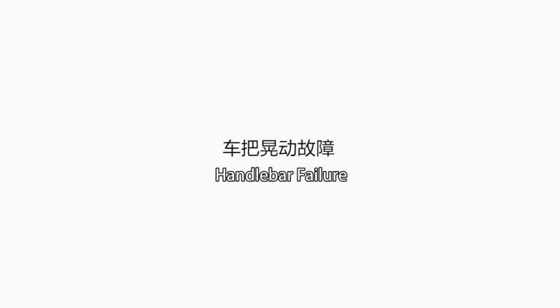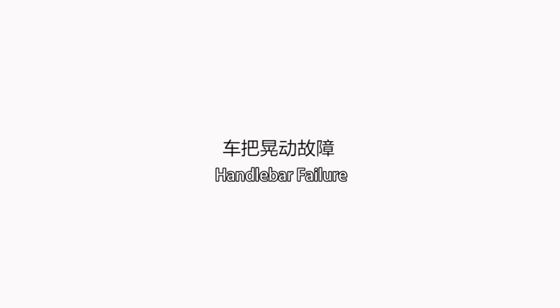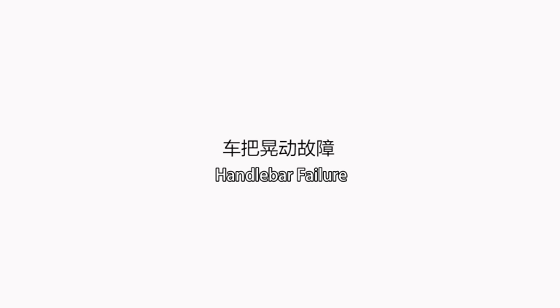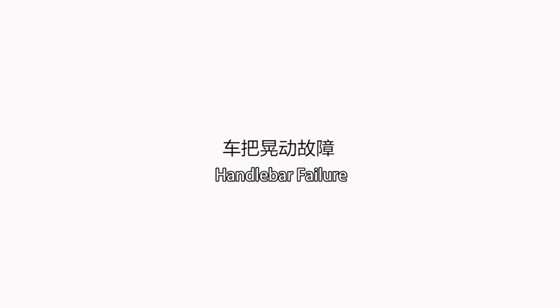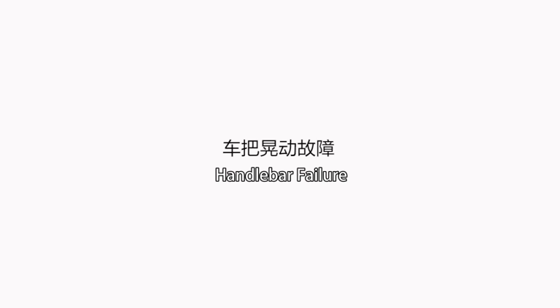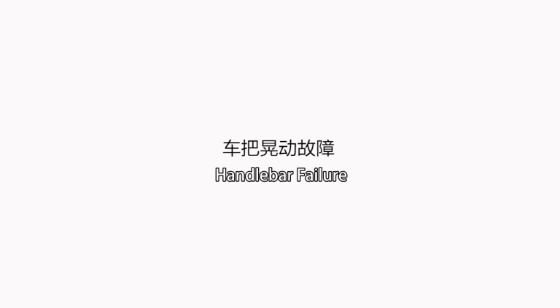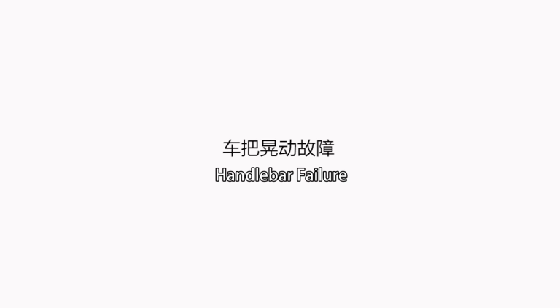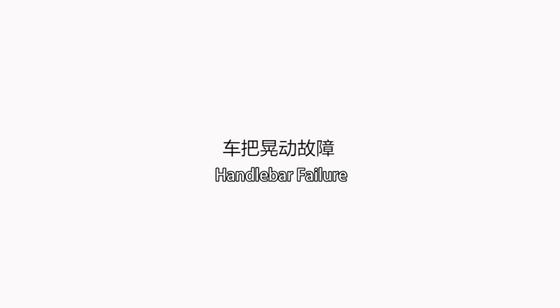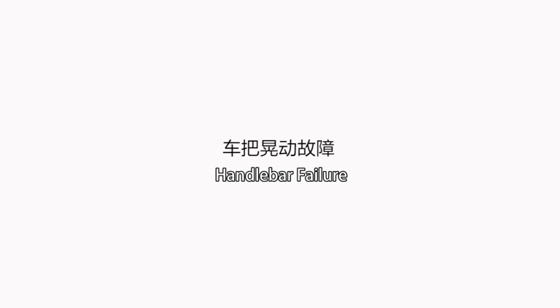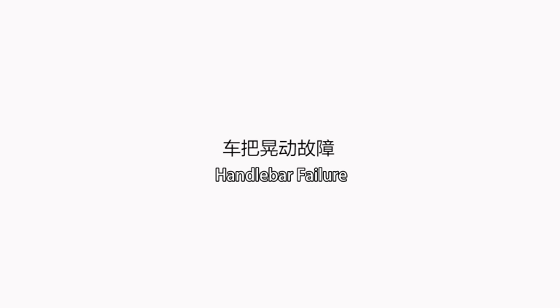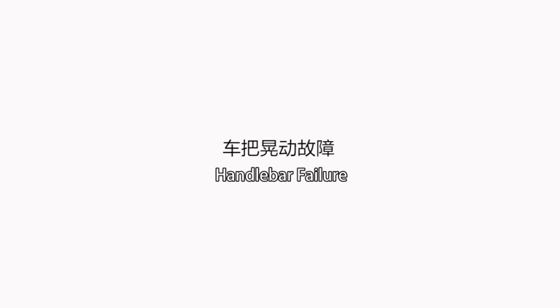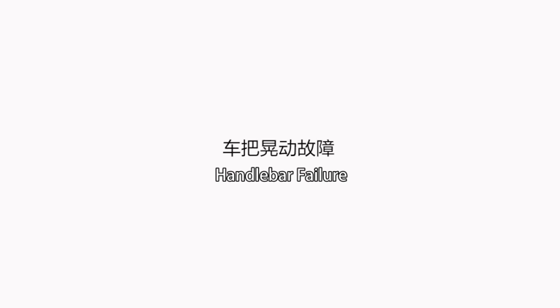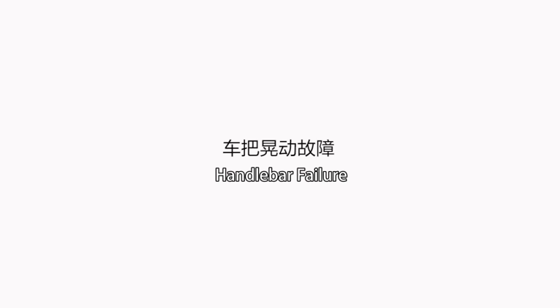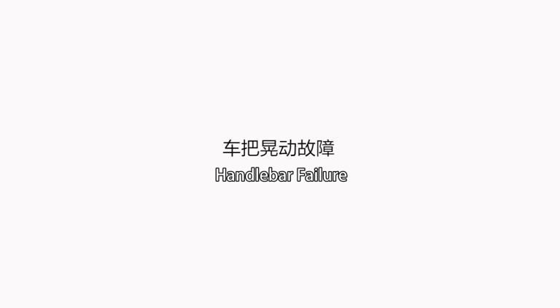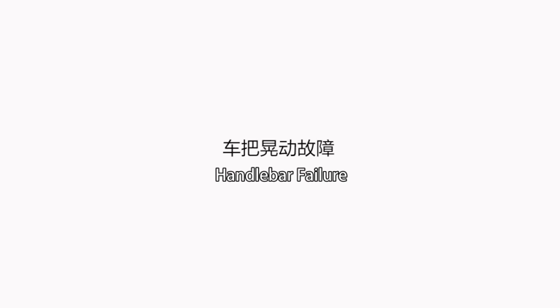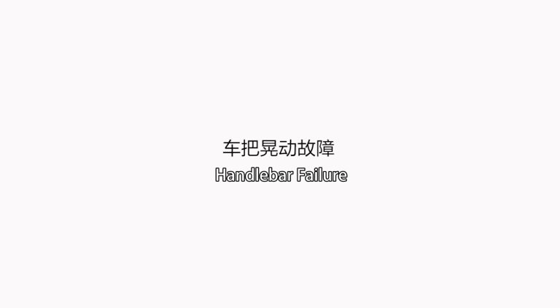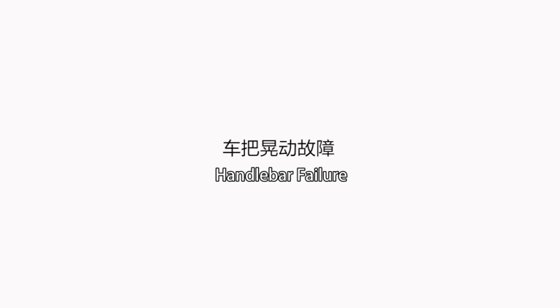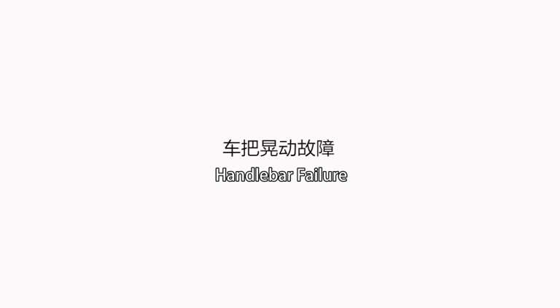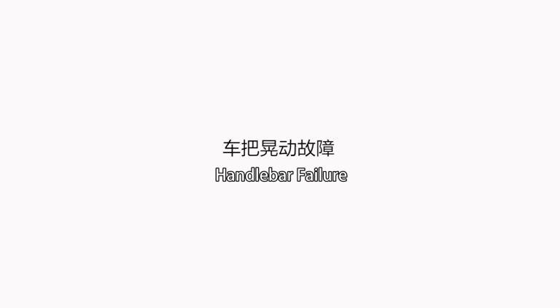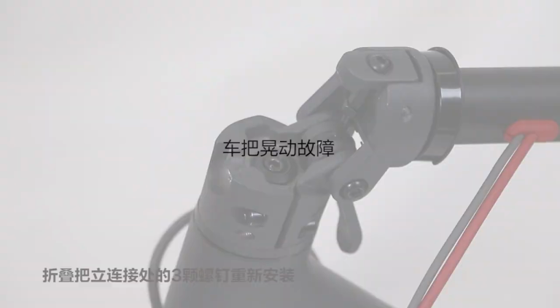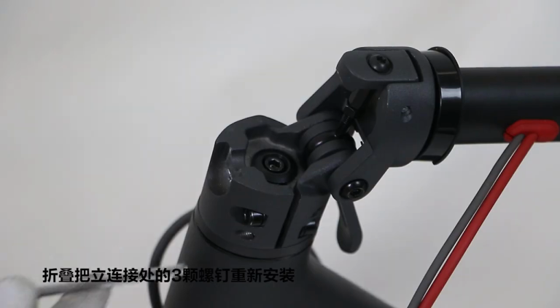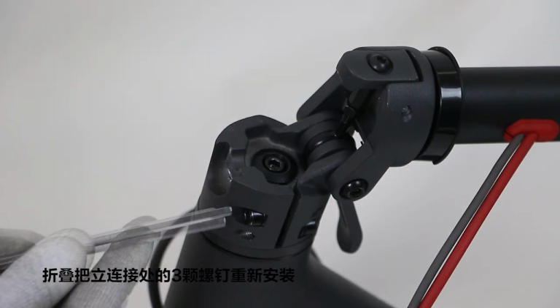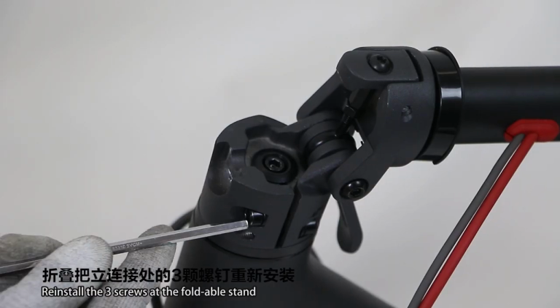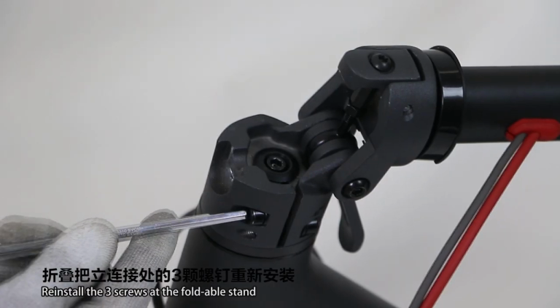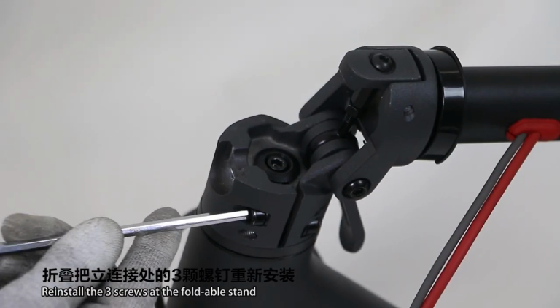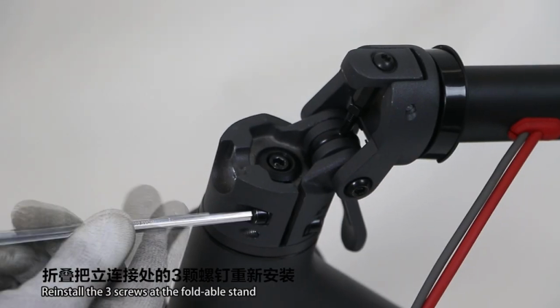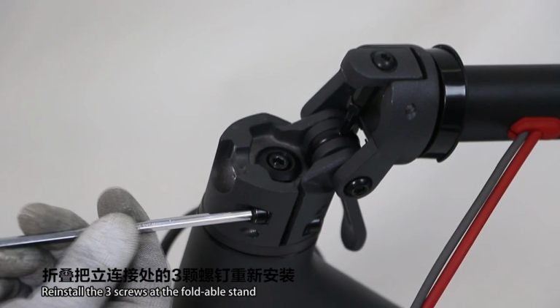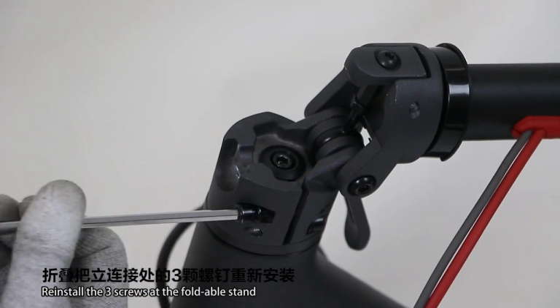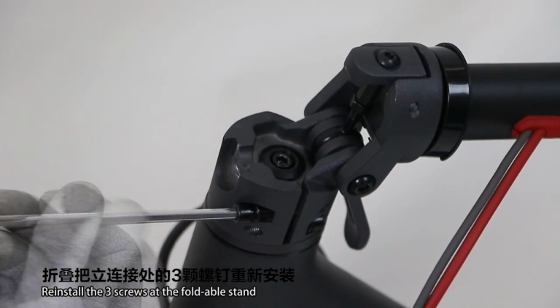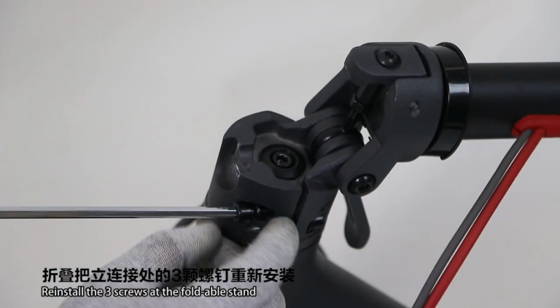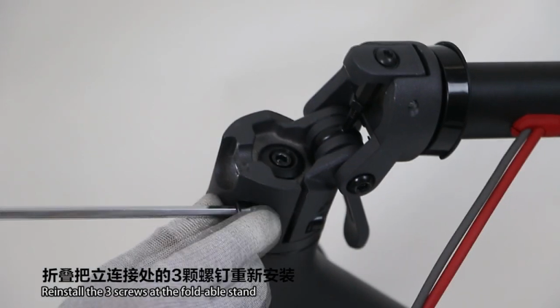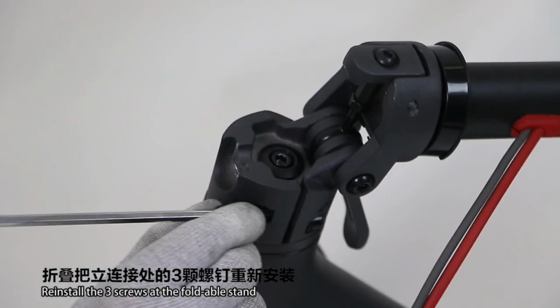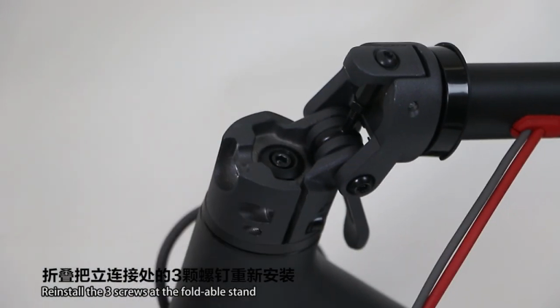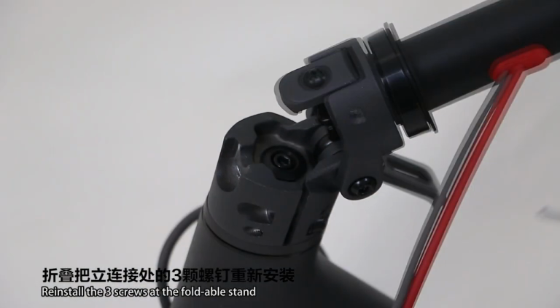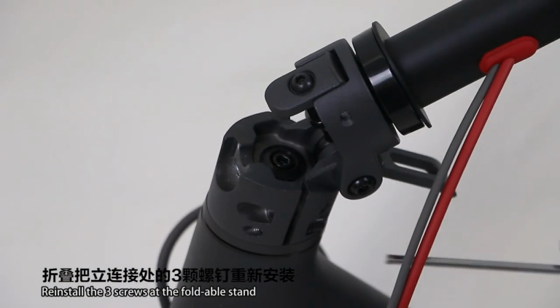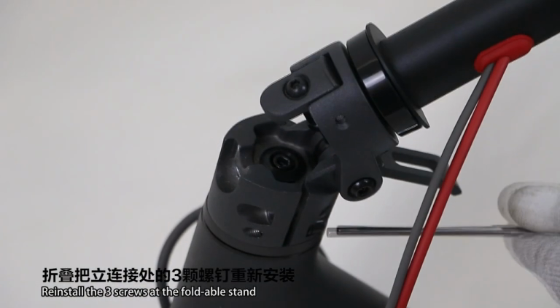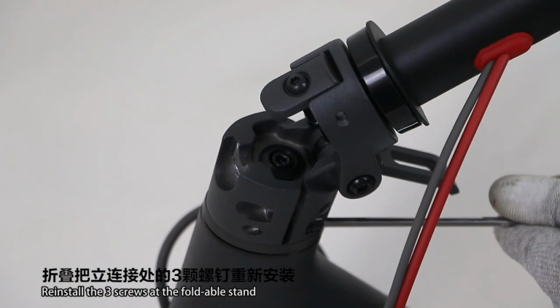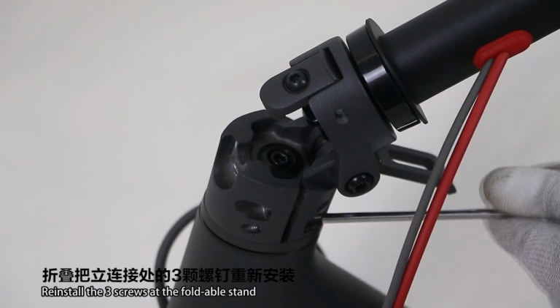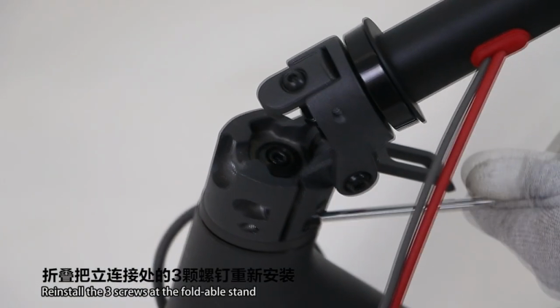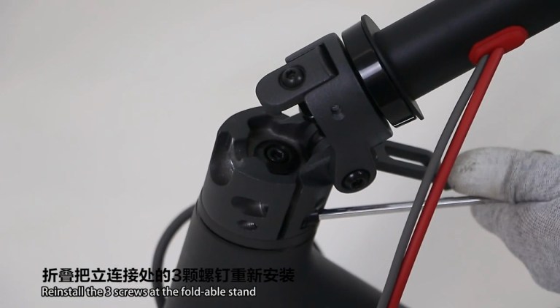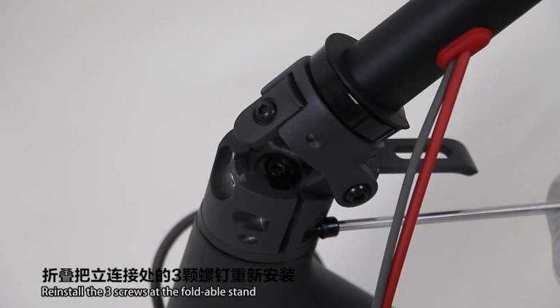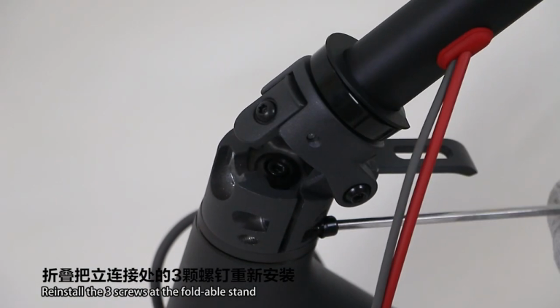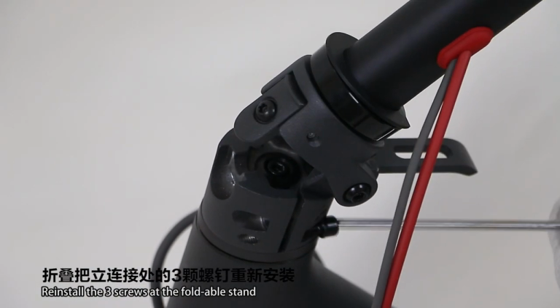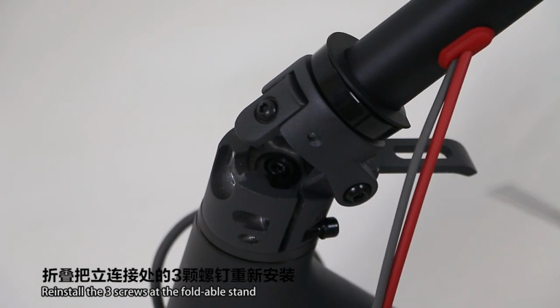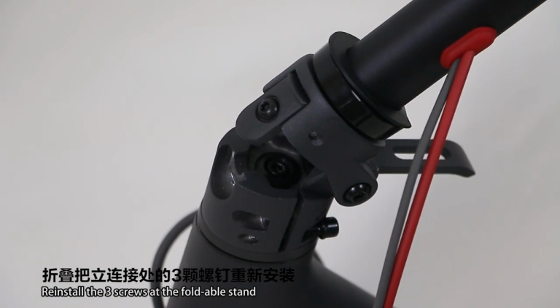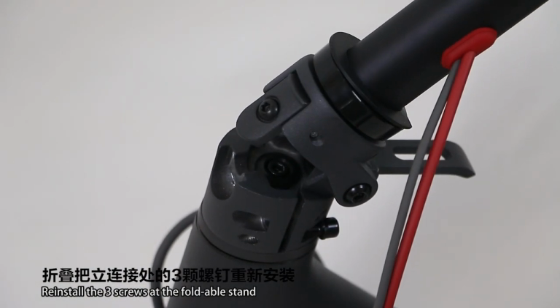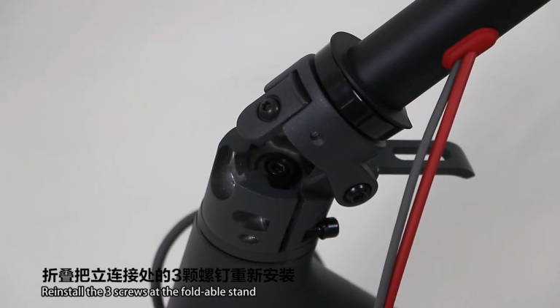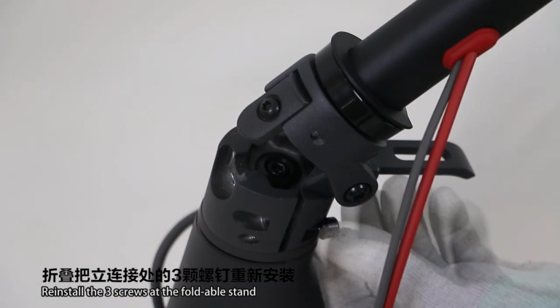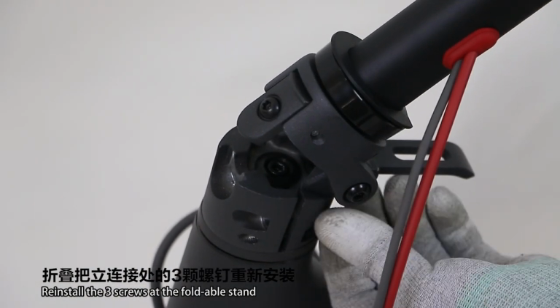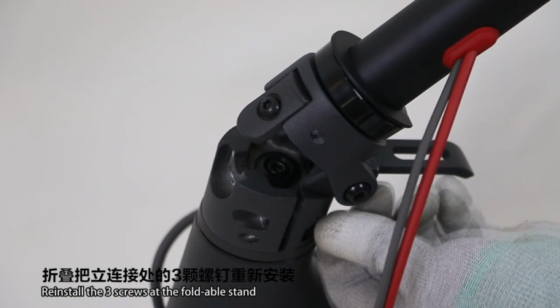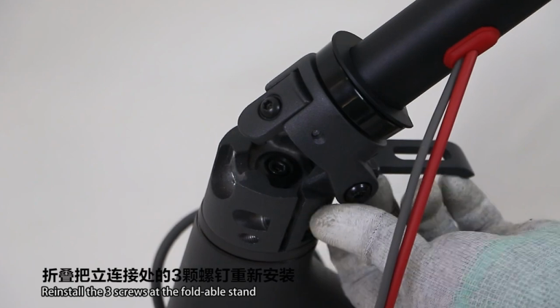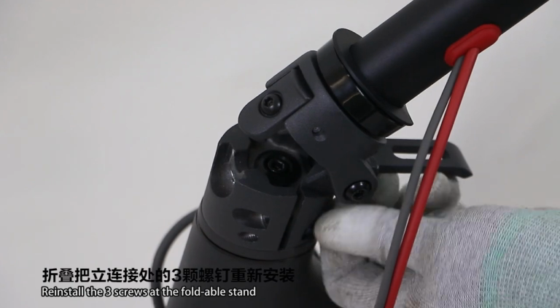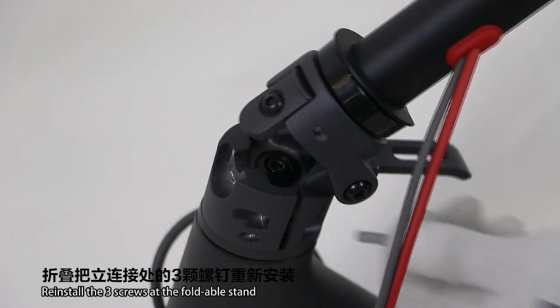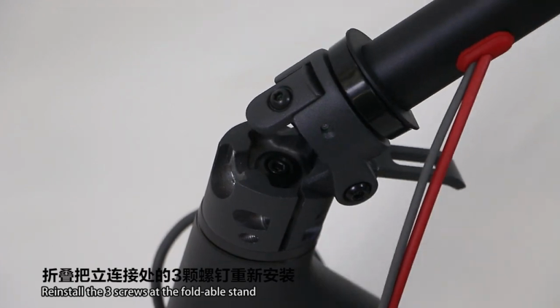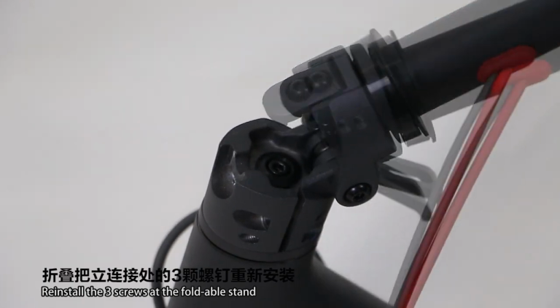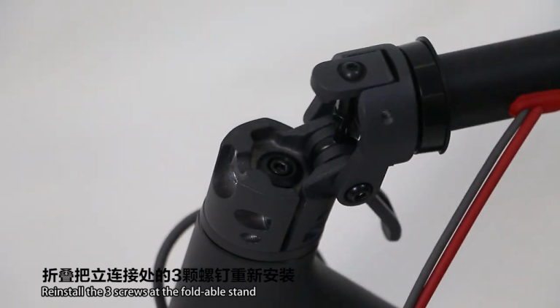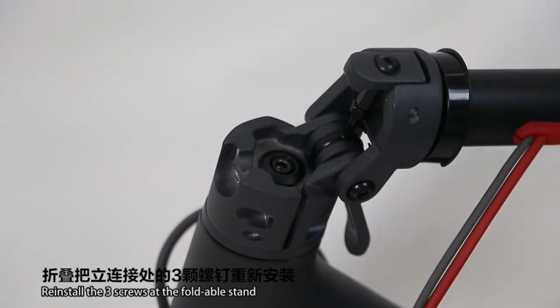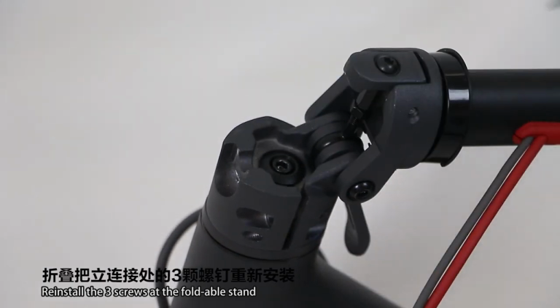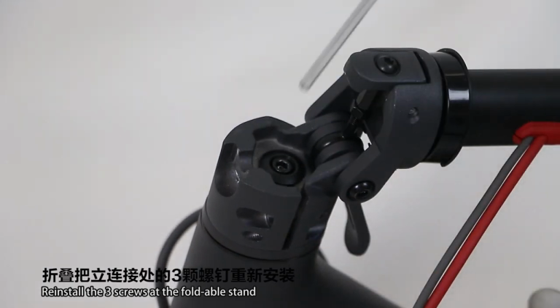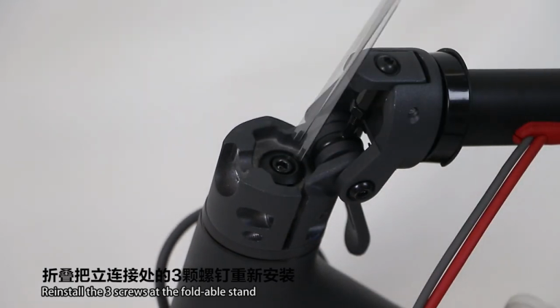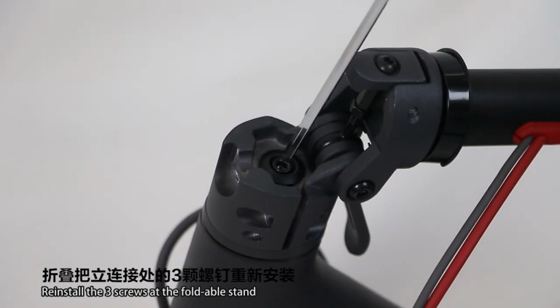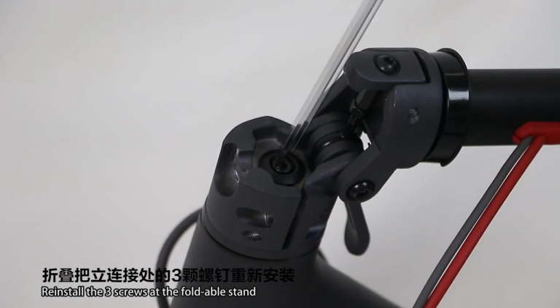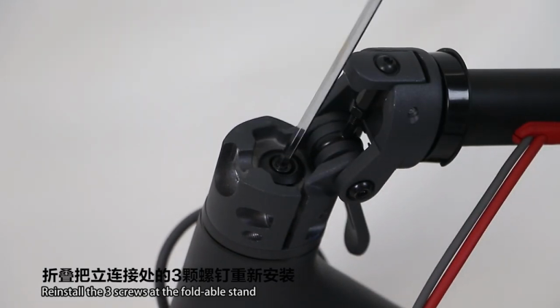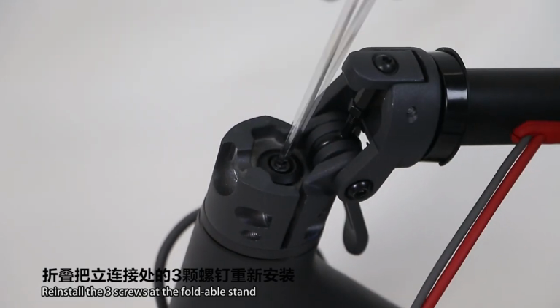Handlebar Failure. Reinstall the three screws at the foldable stand.